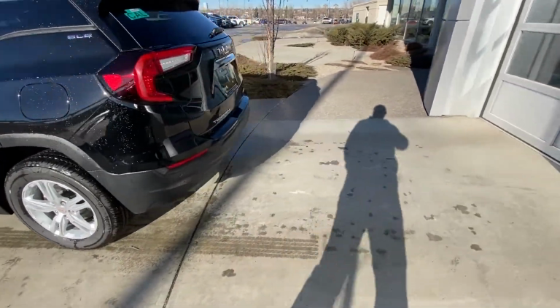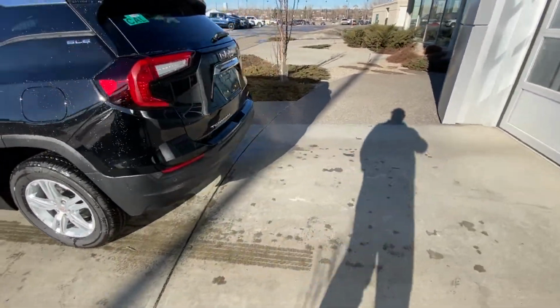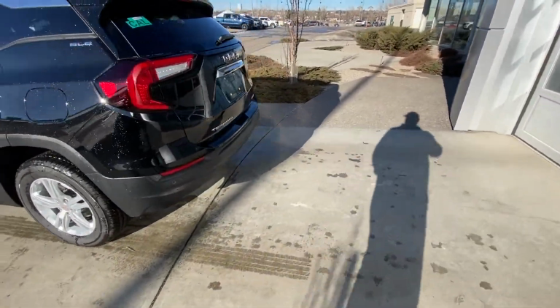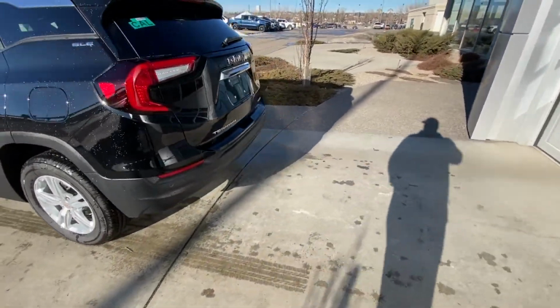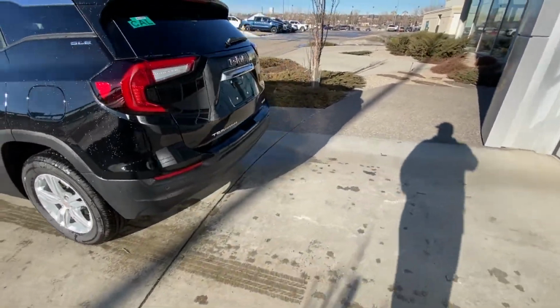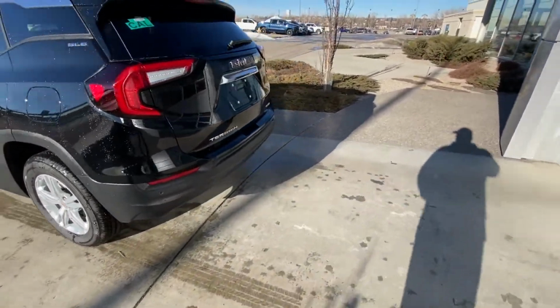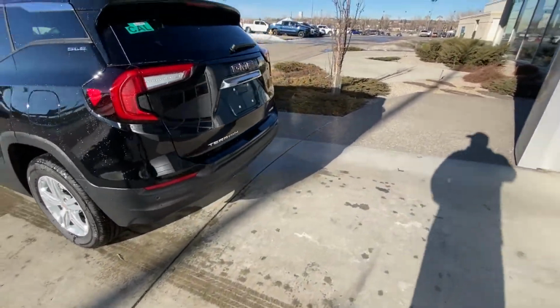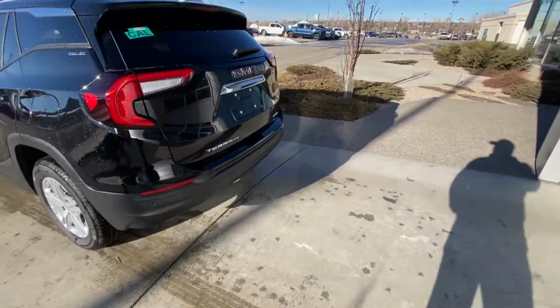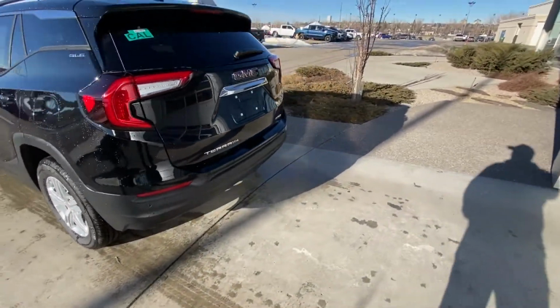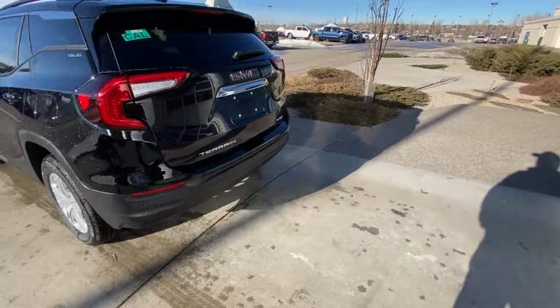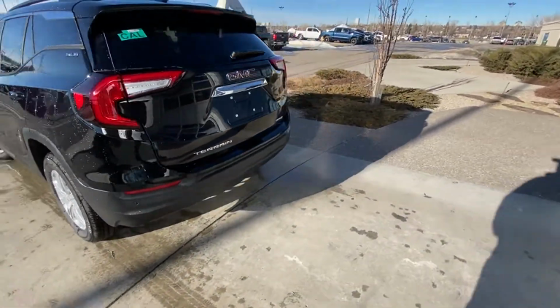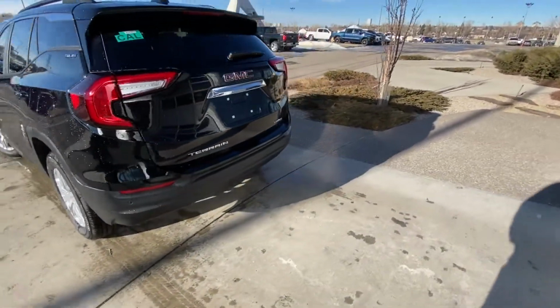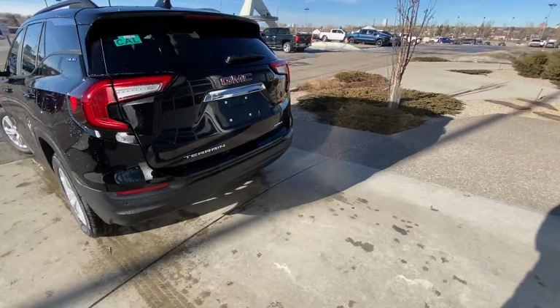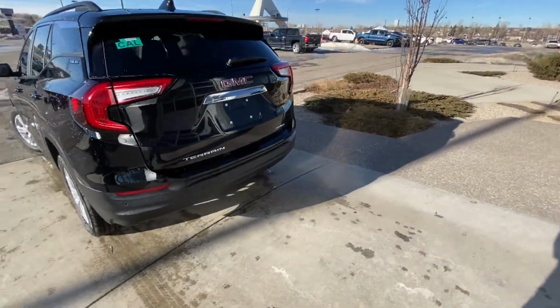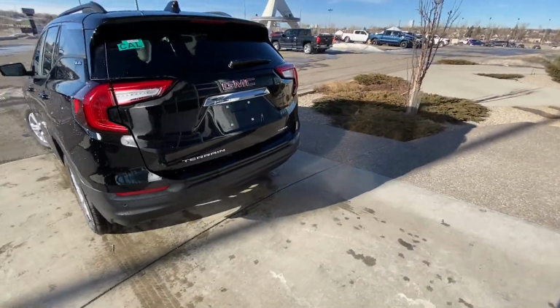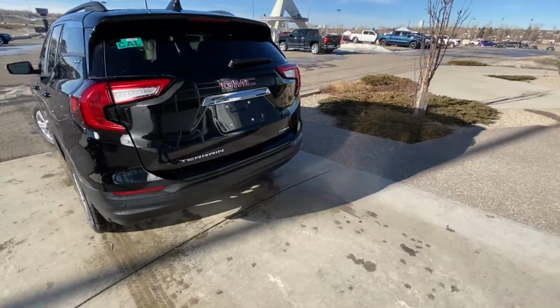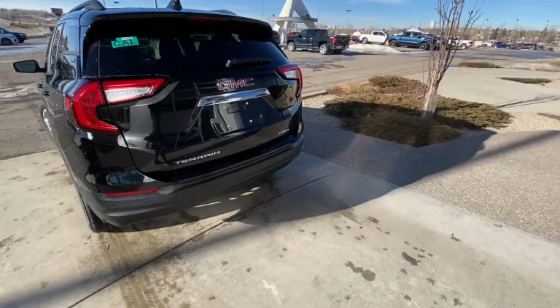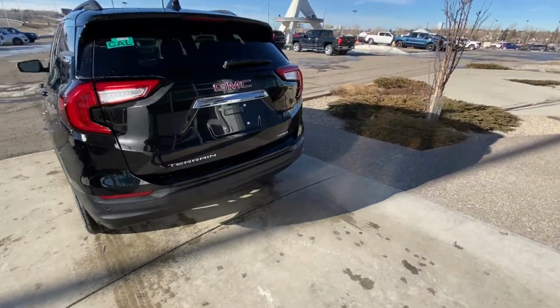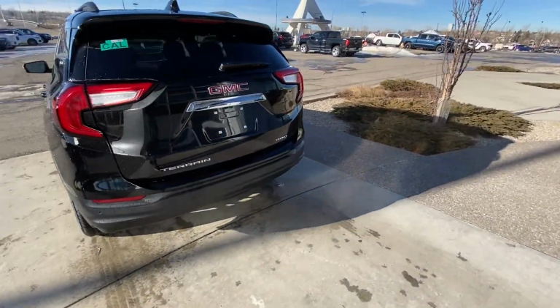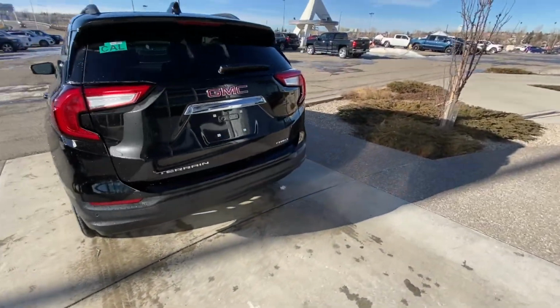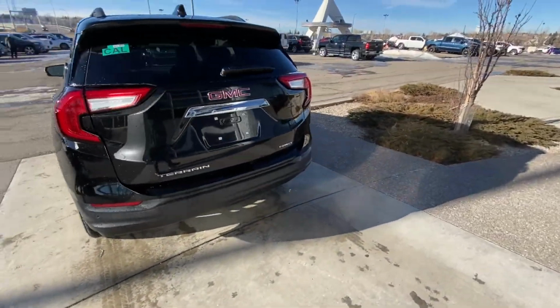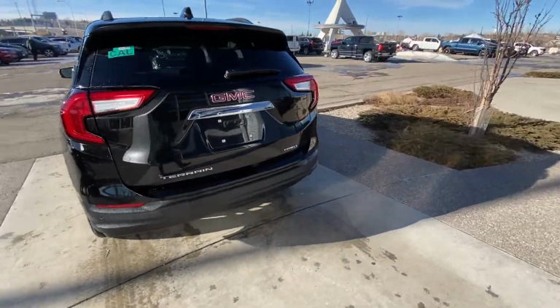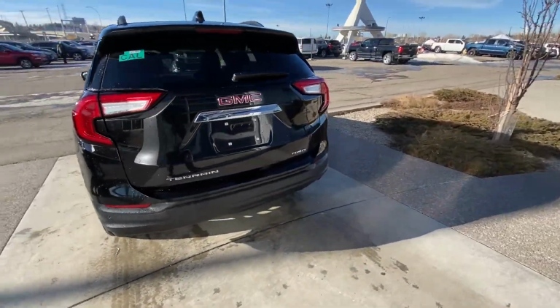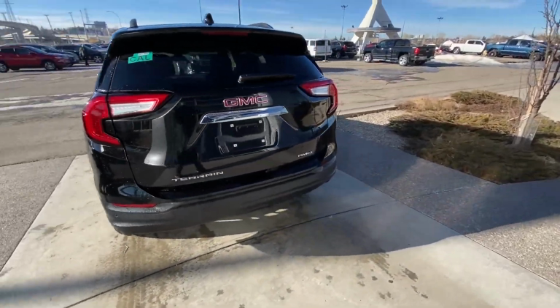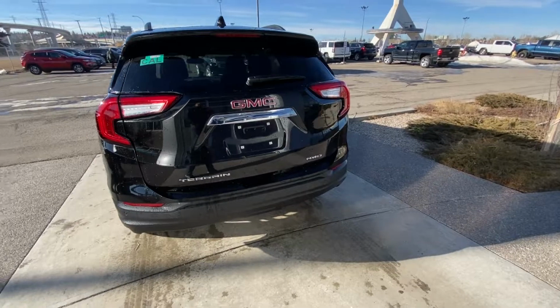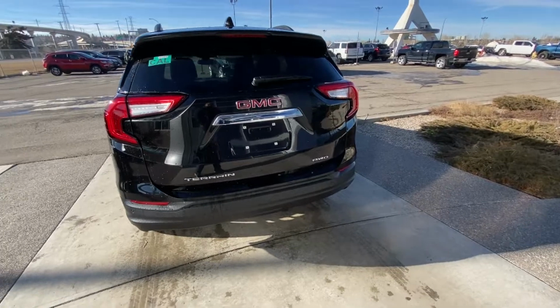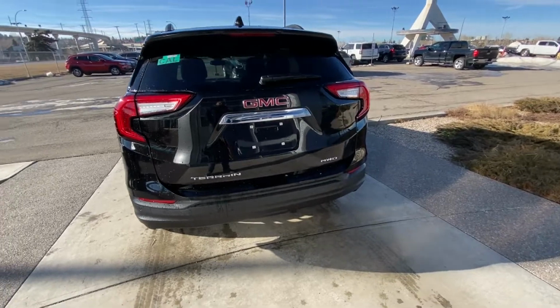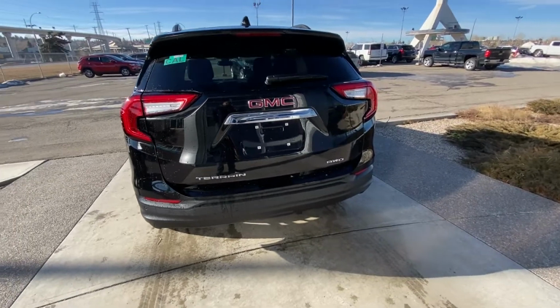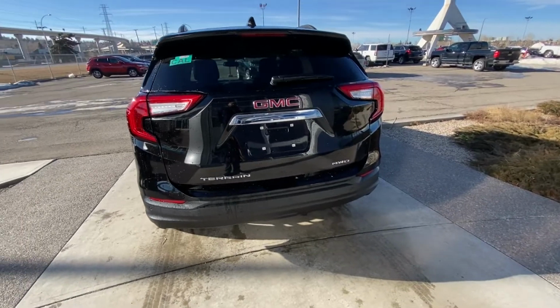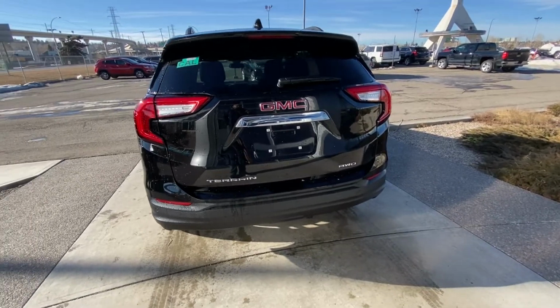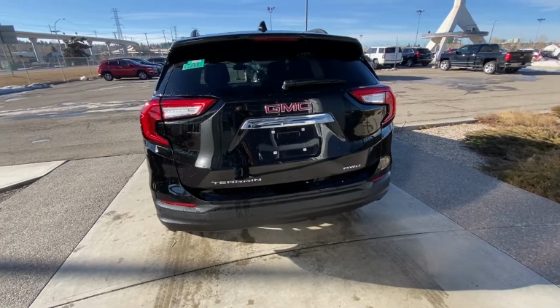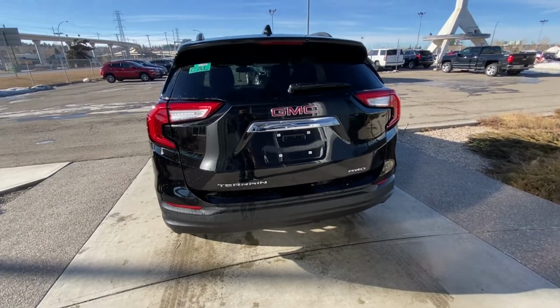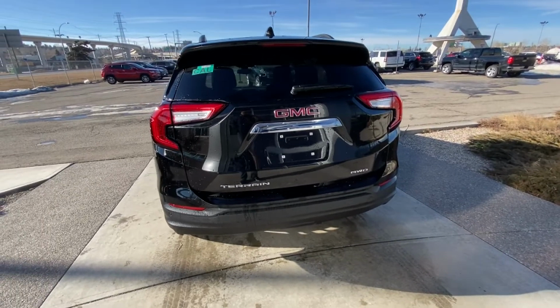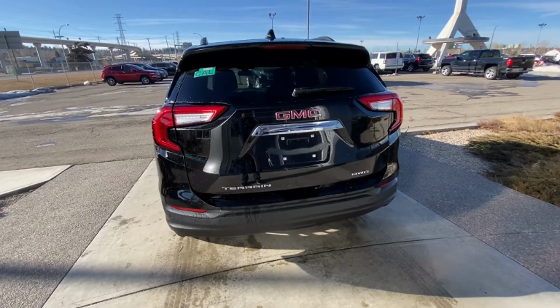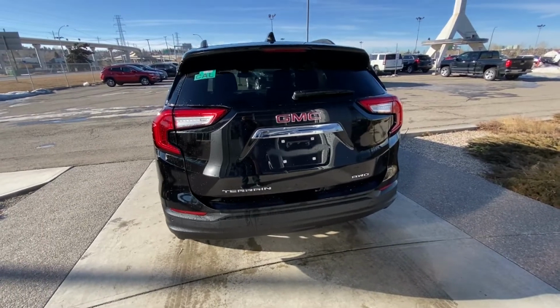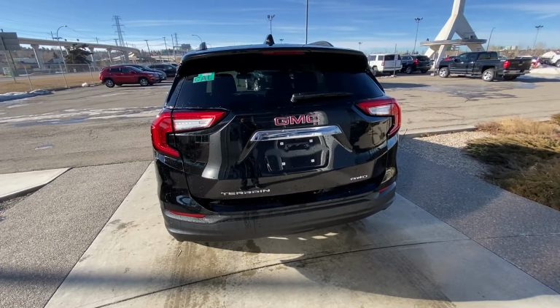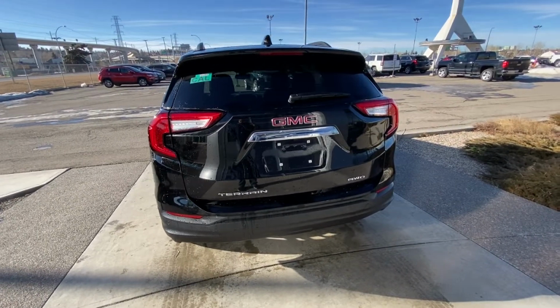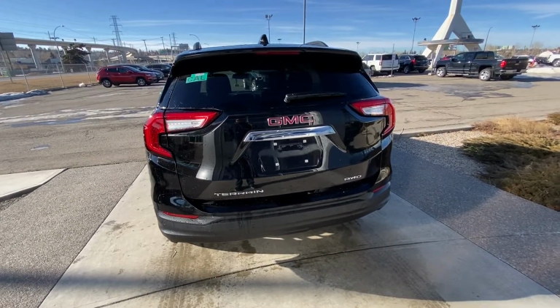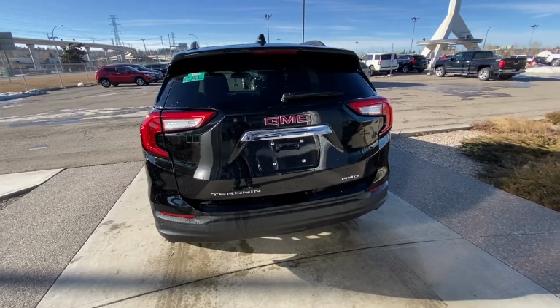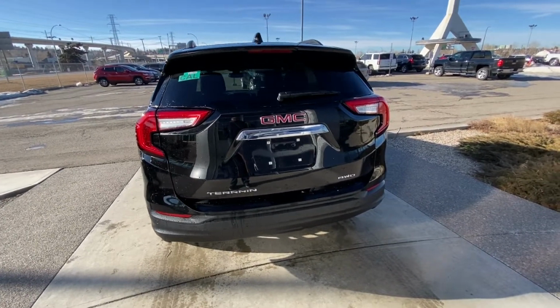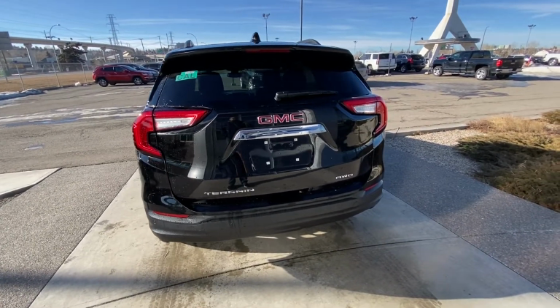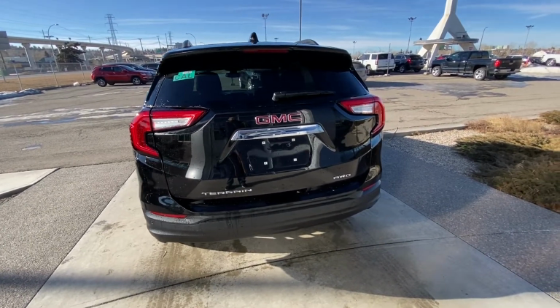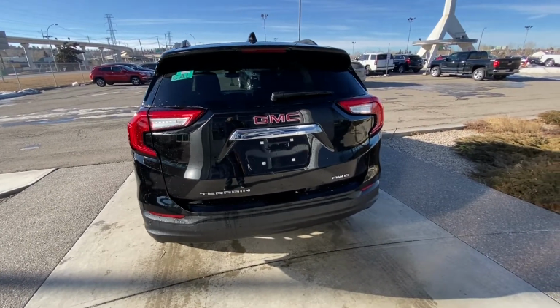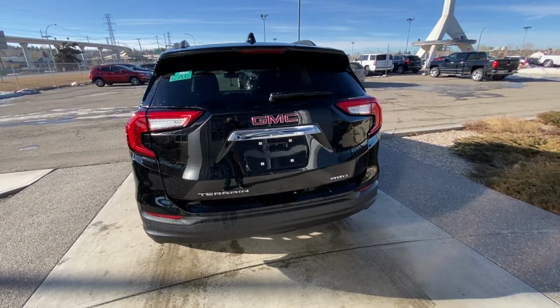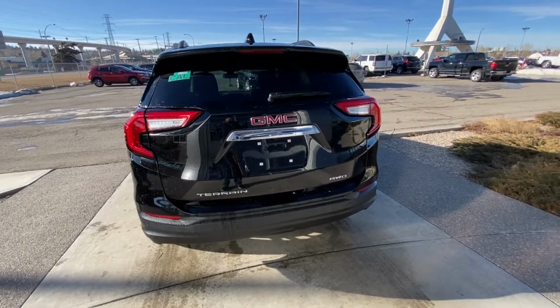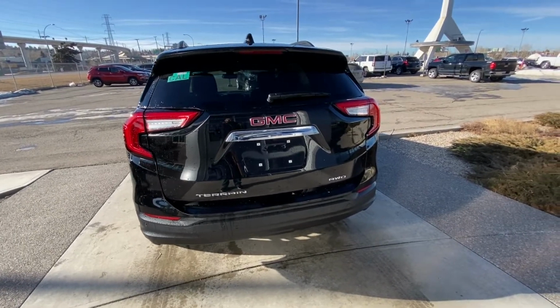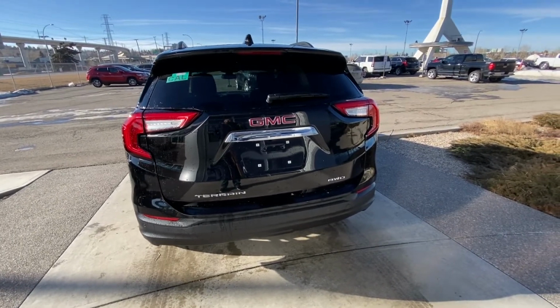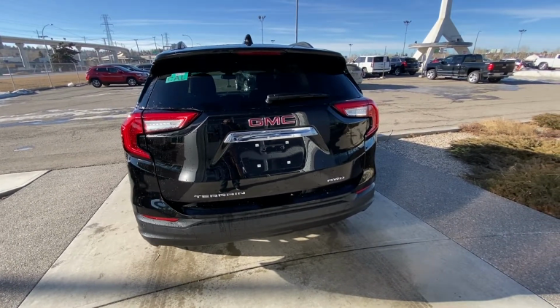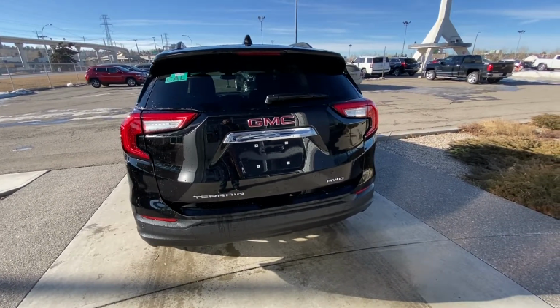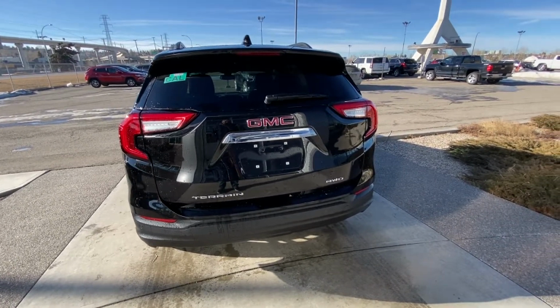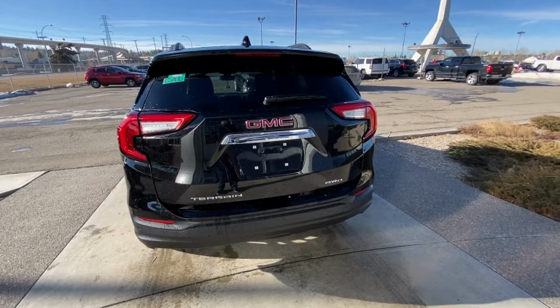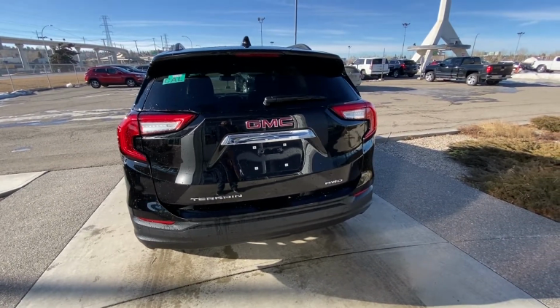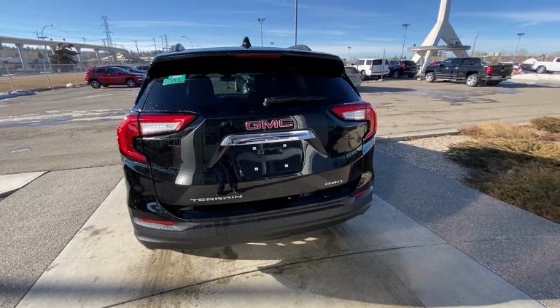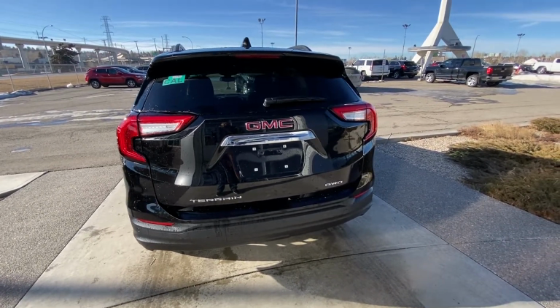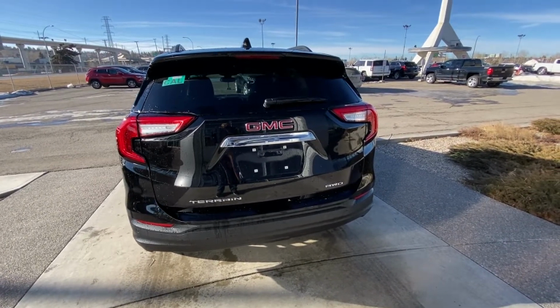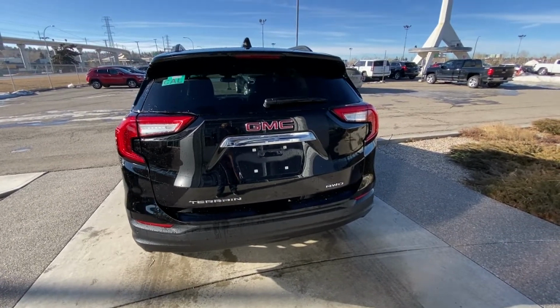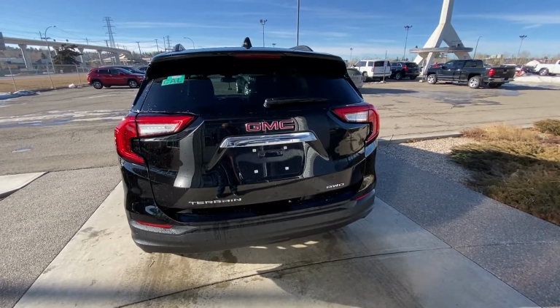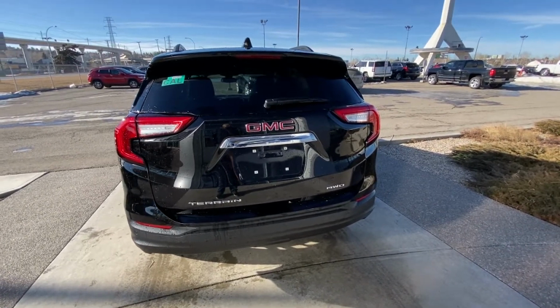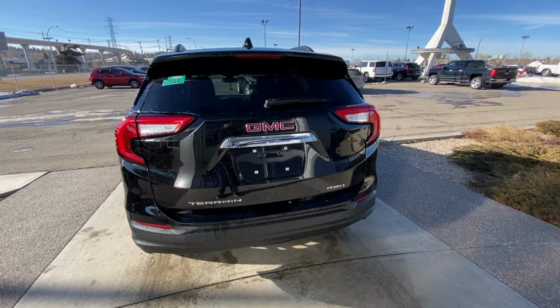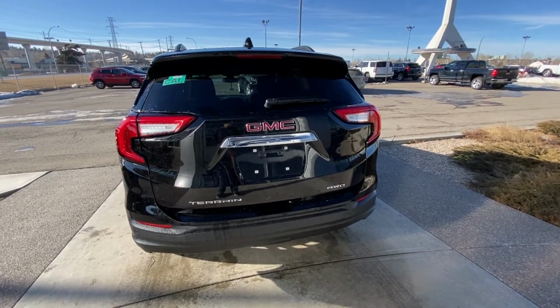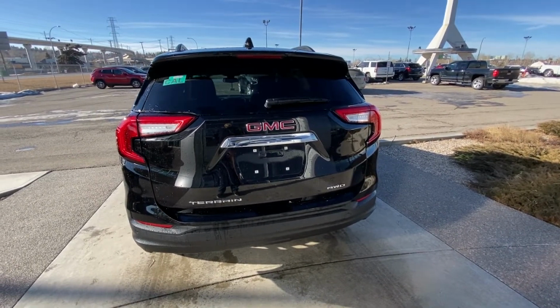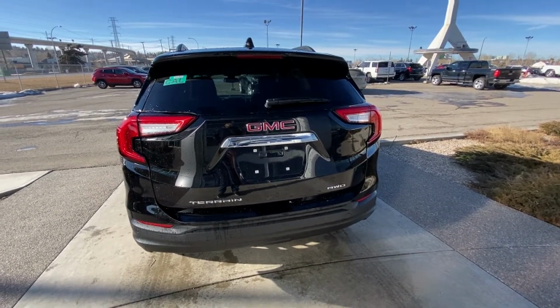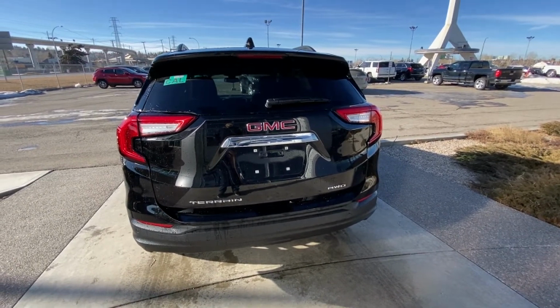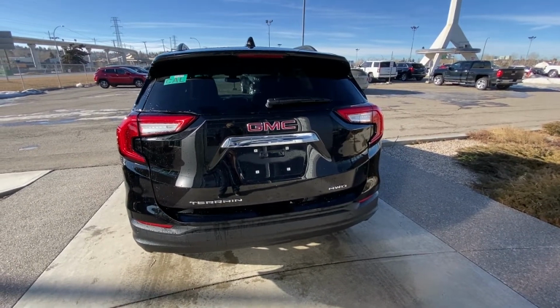At the rear, we have rear parking sensors, a backup camera, power tailgate, and the redesigned taillights with LED brake lights.